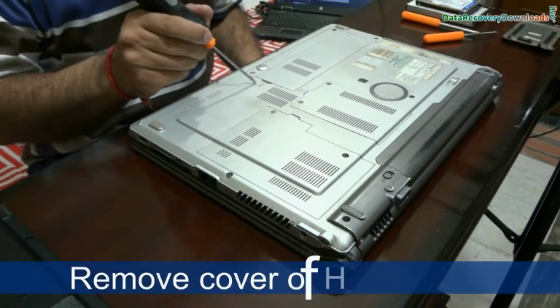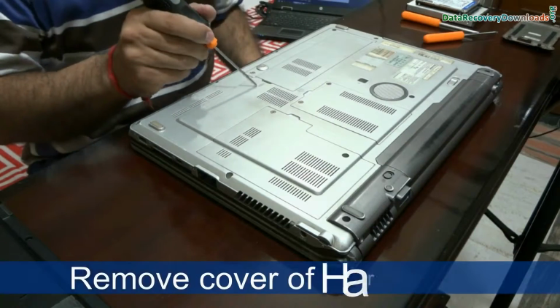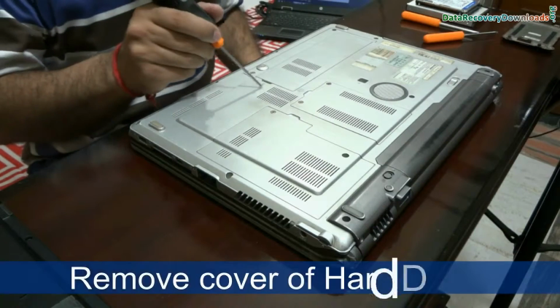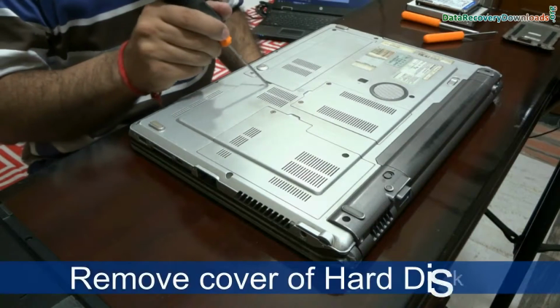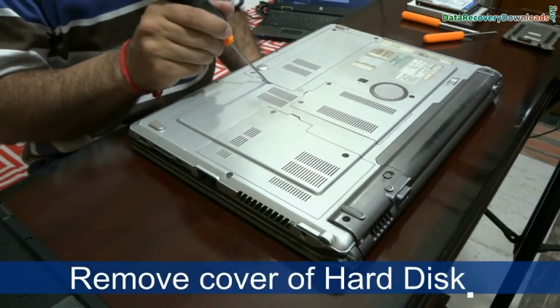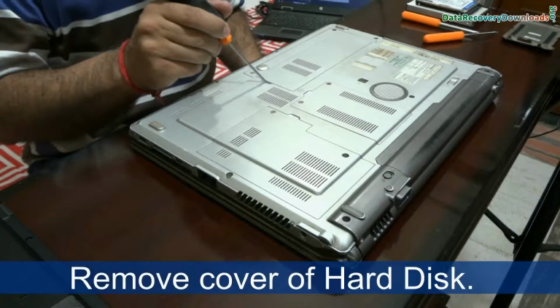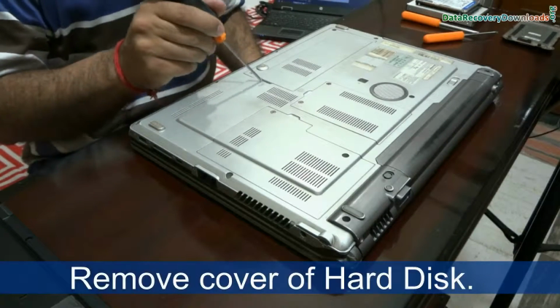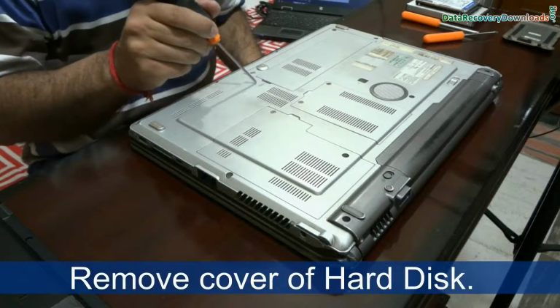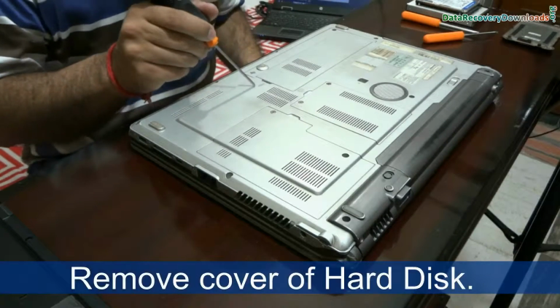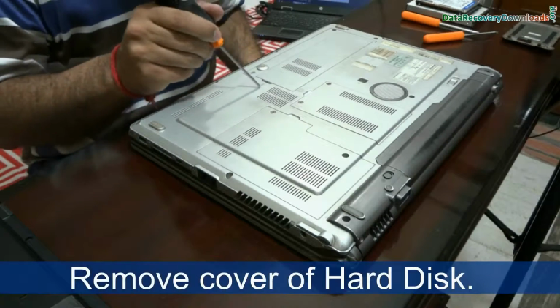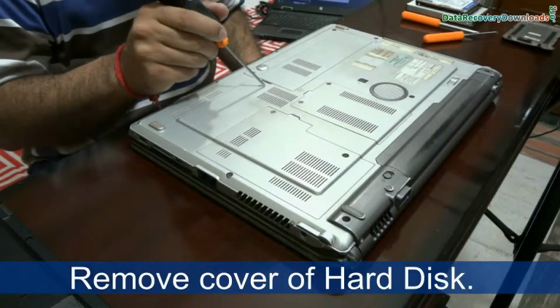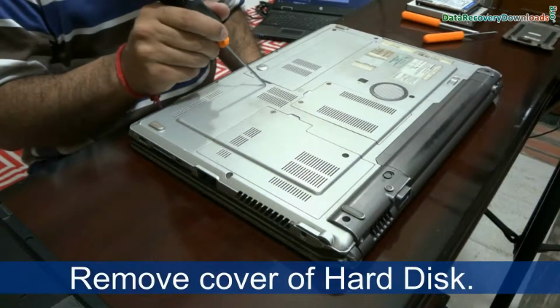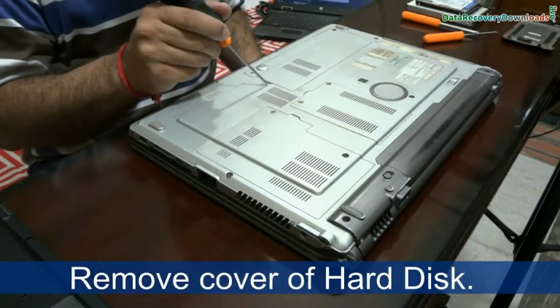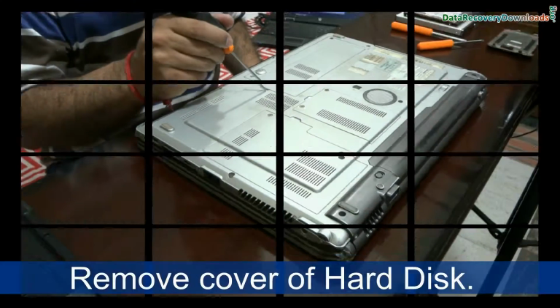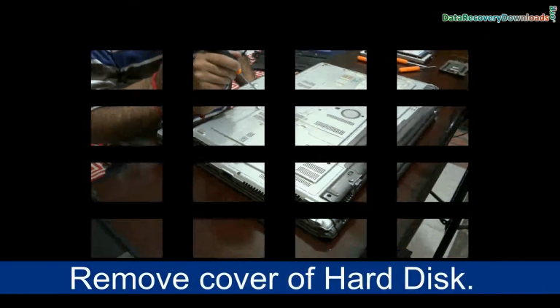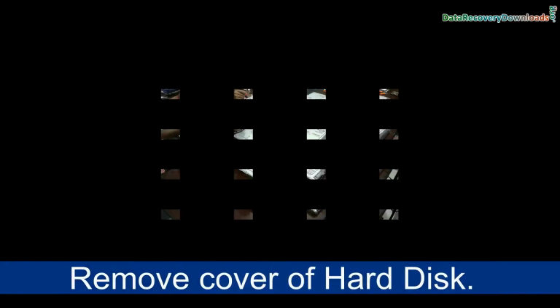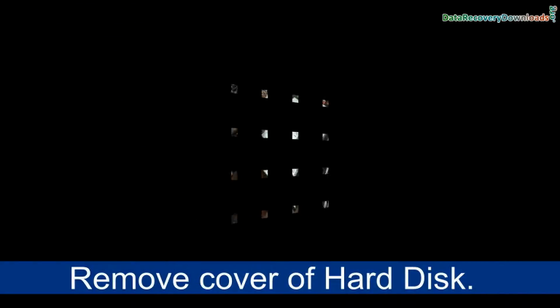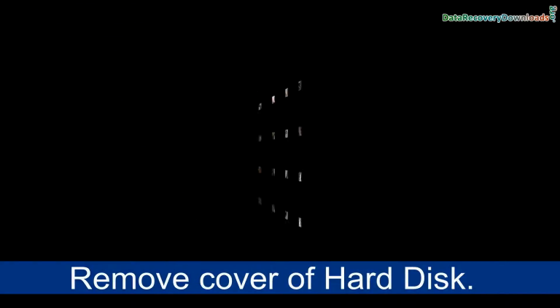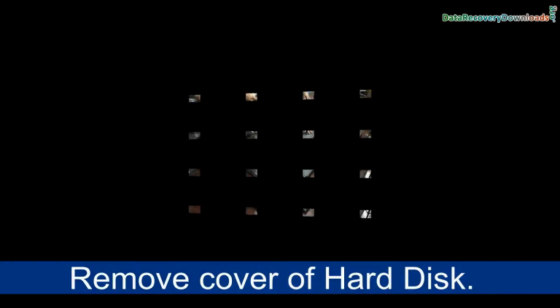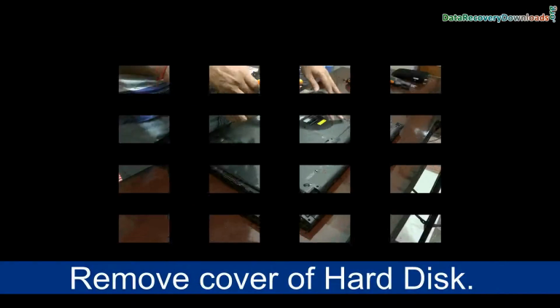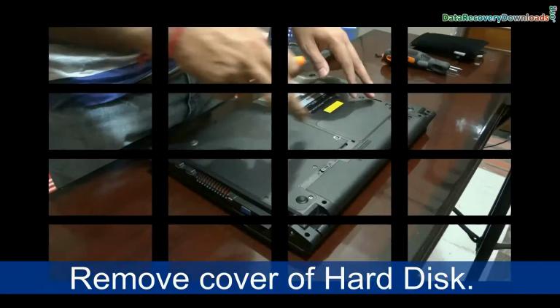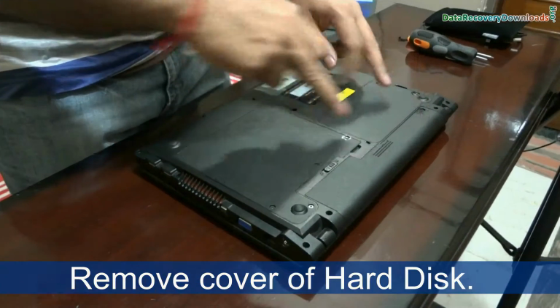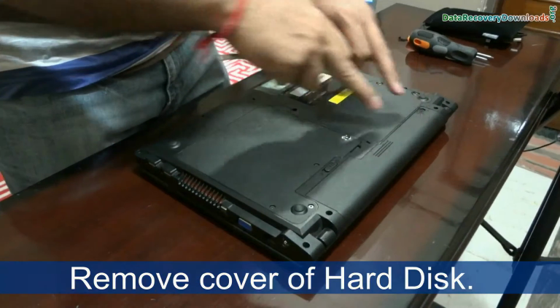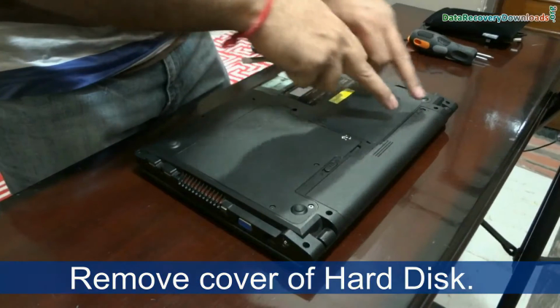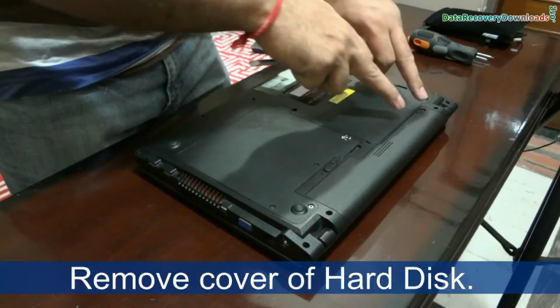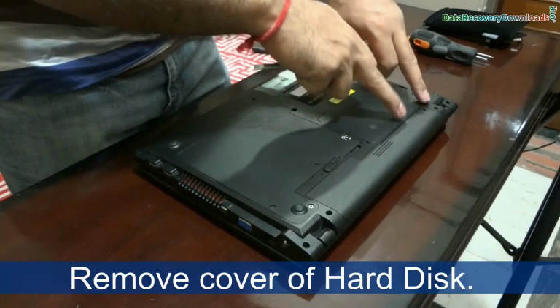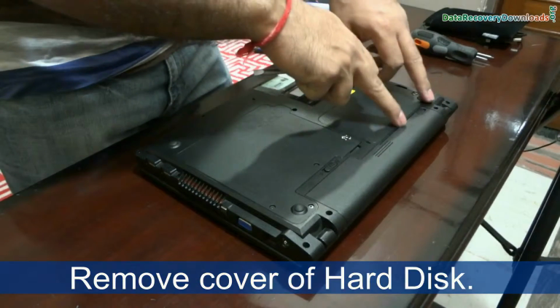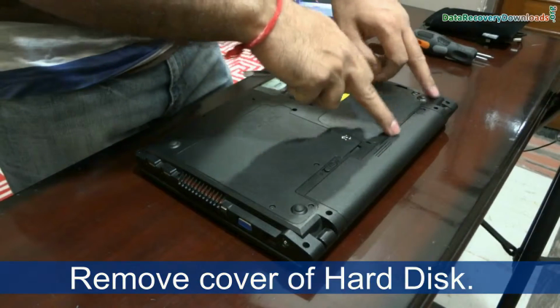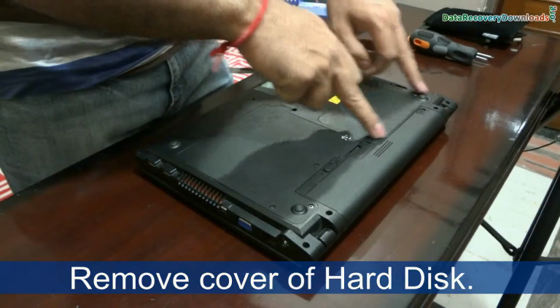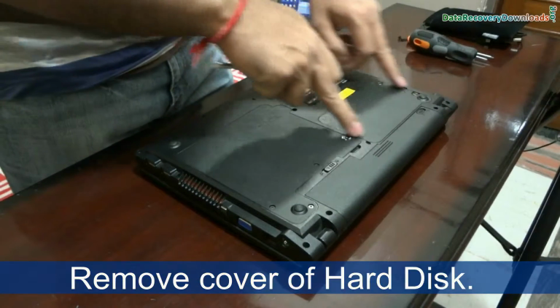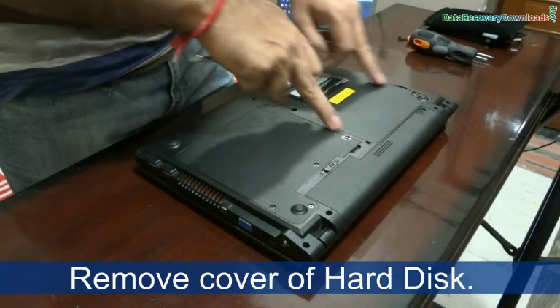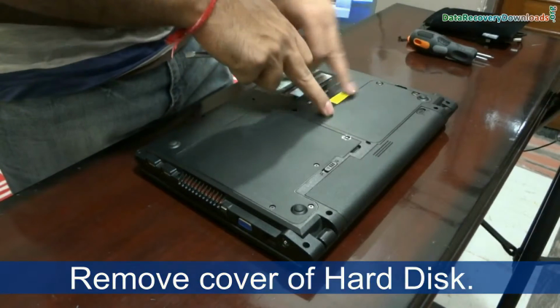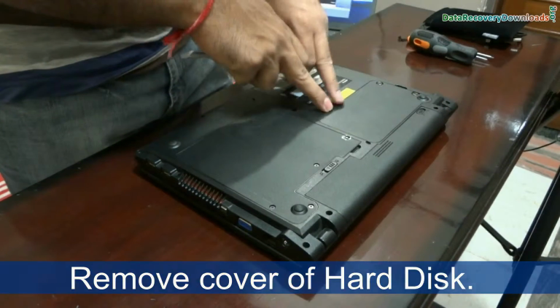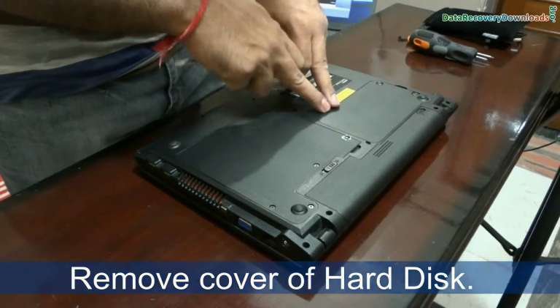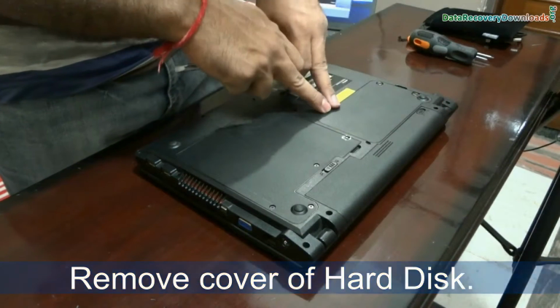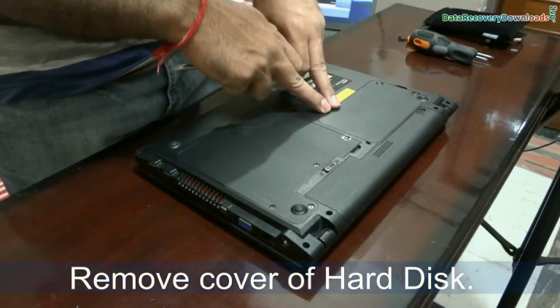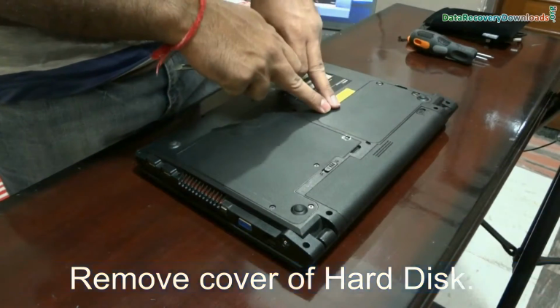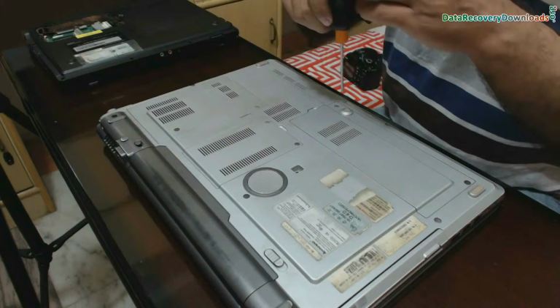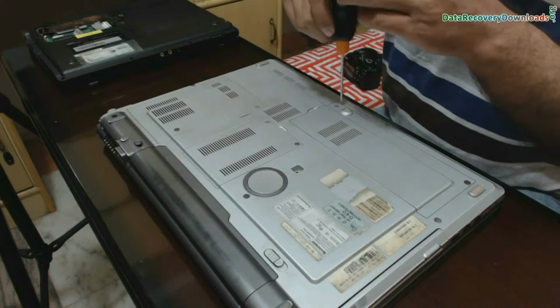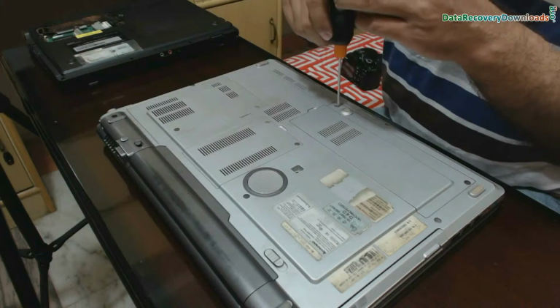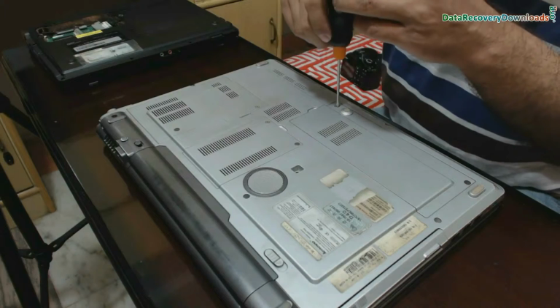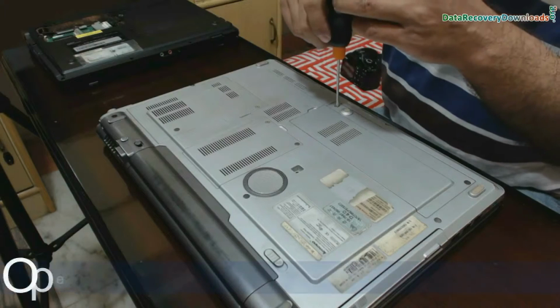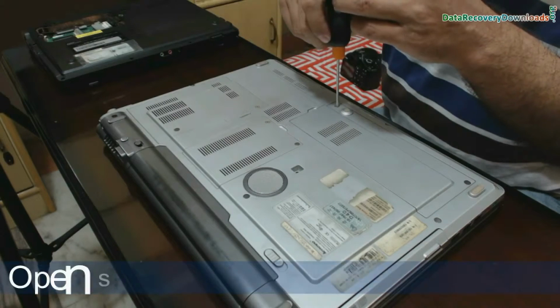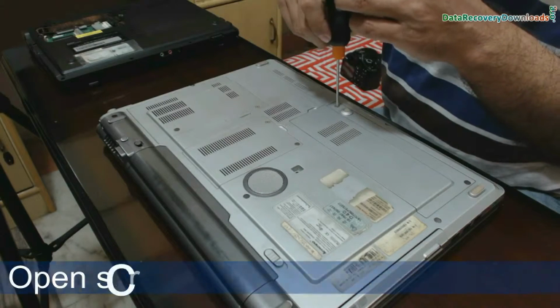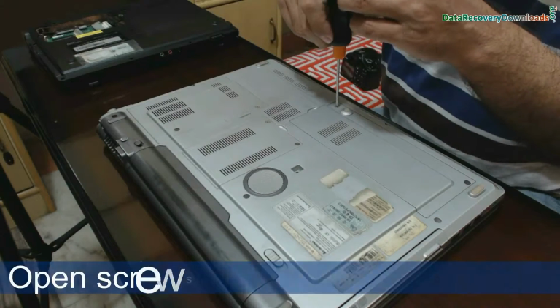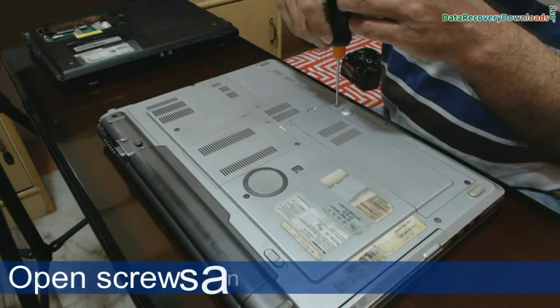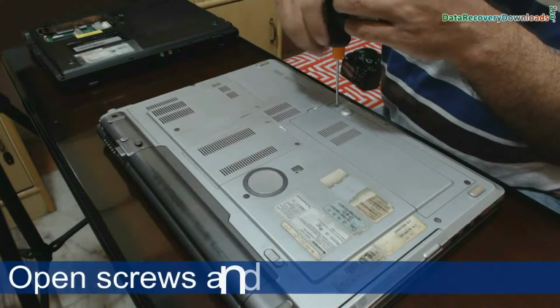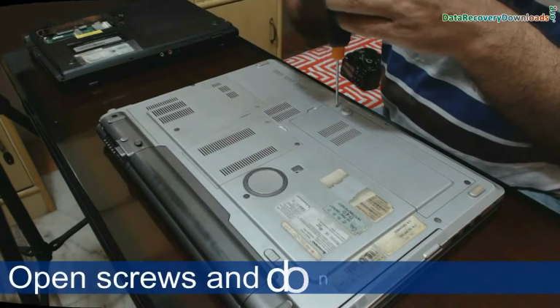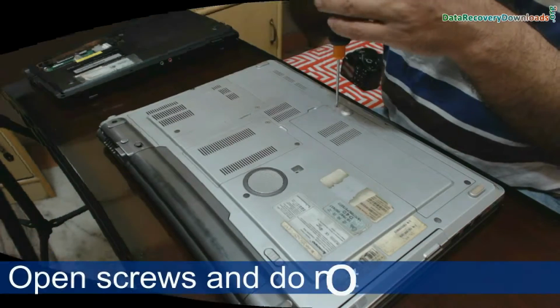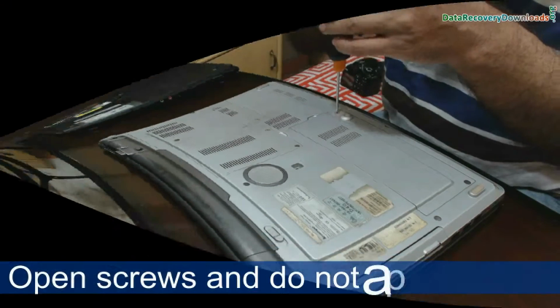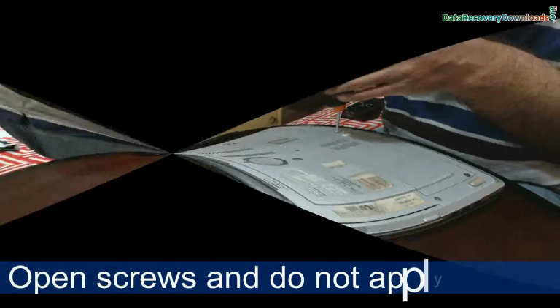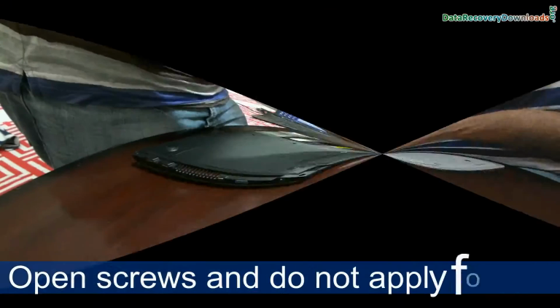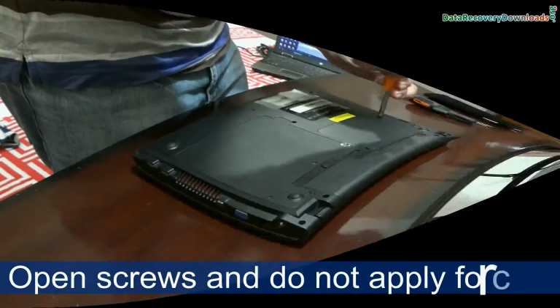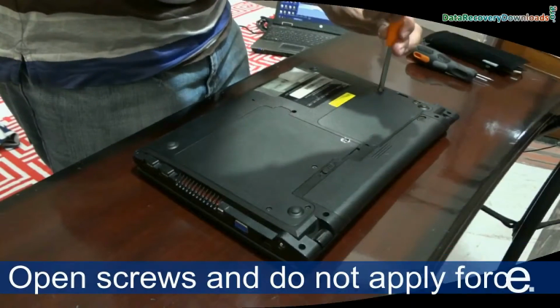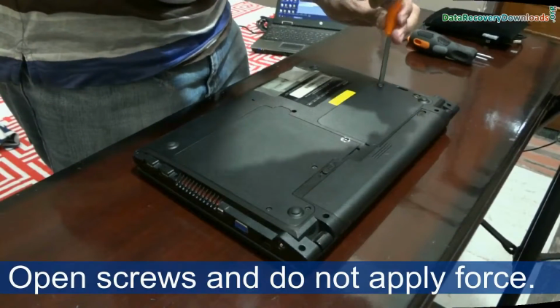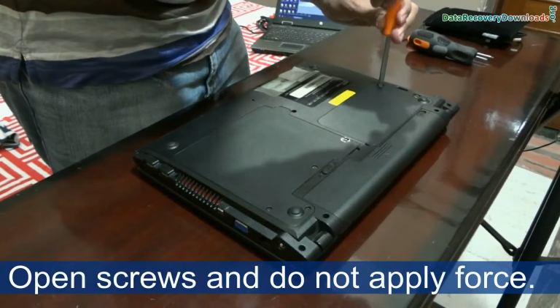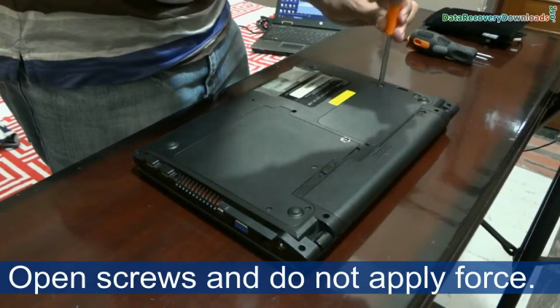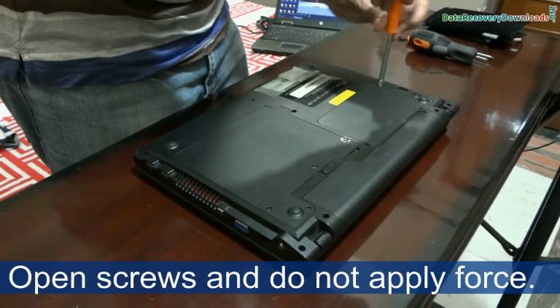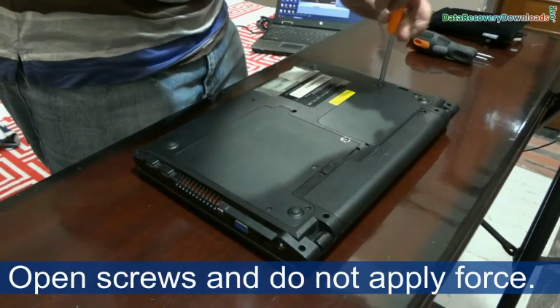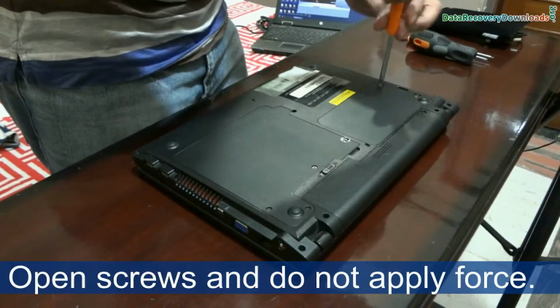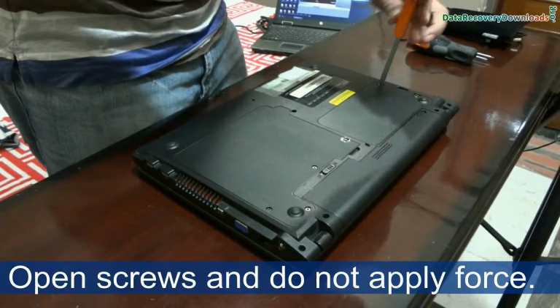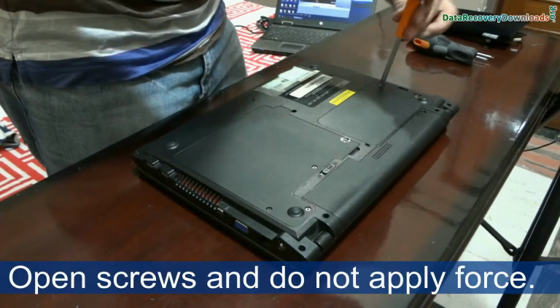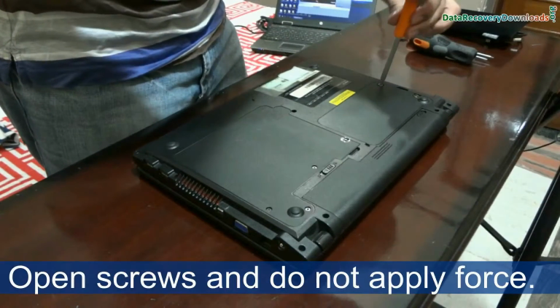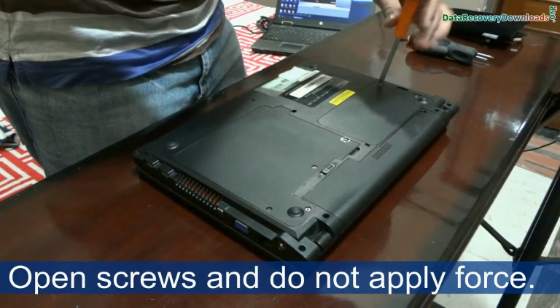Now remove the hard drive cover for replacing it. Open the screws, and do not apply force for opening them.